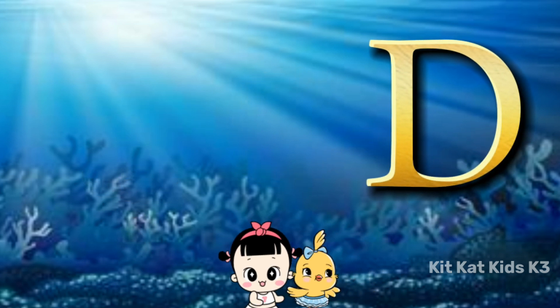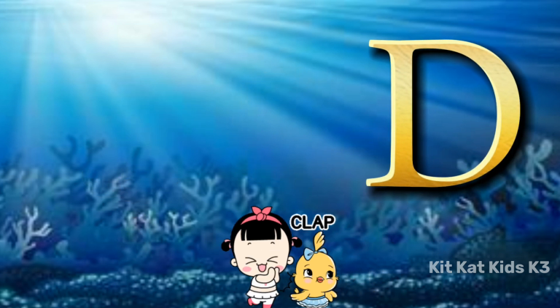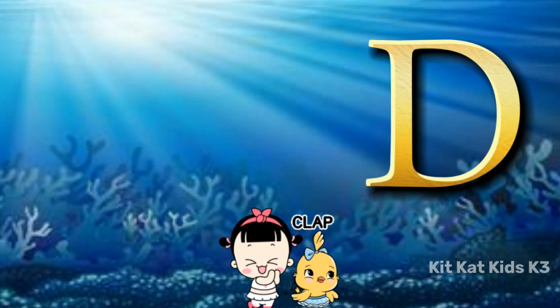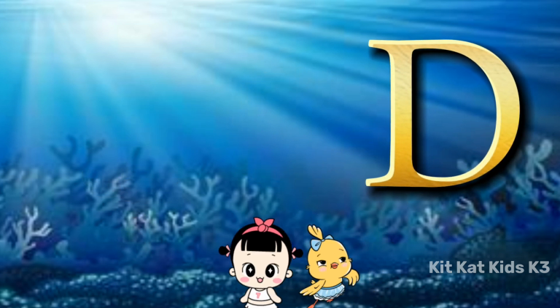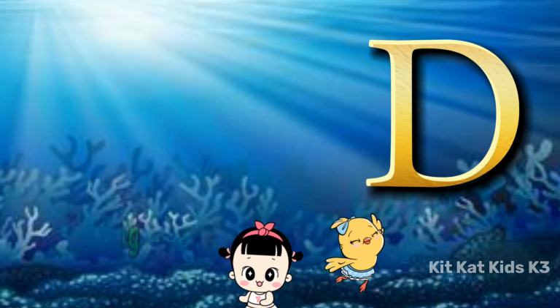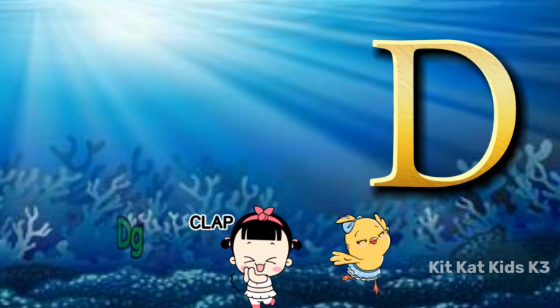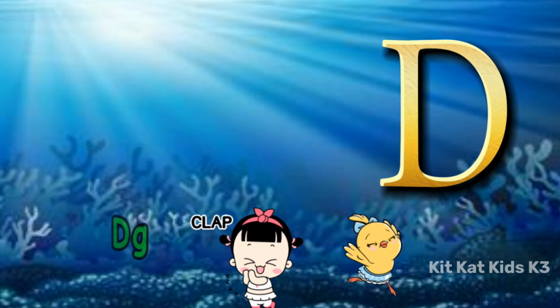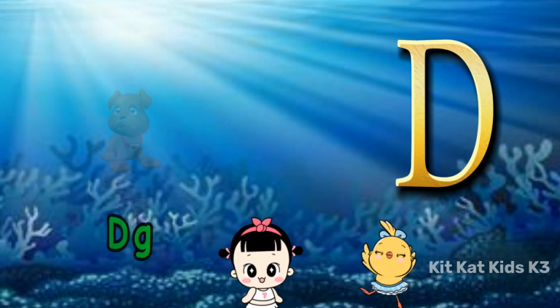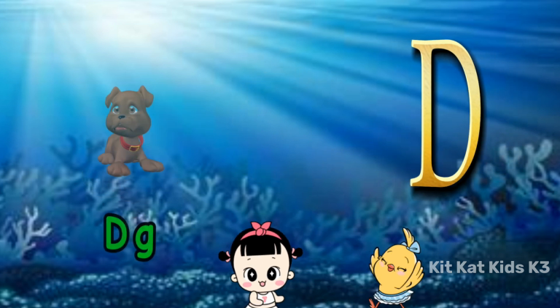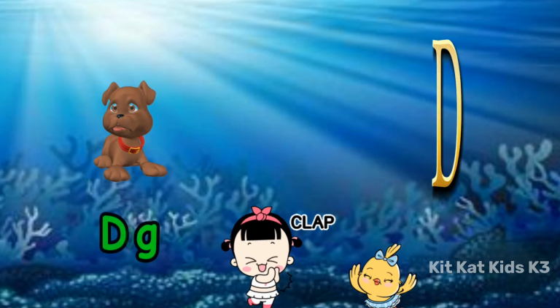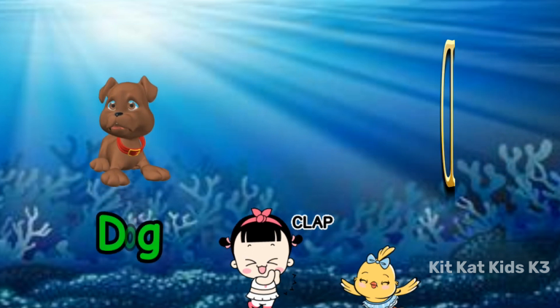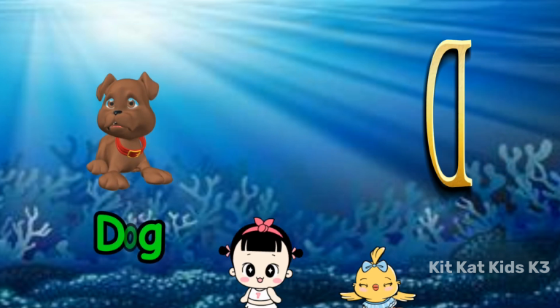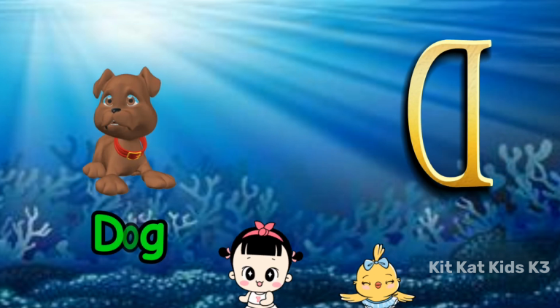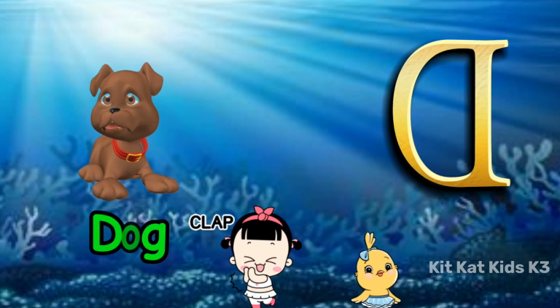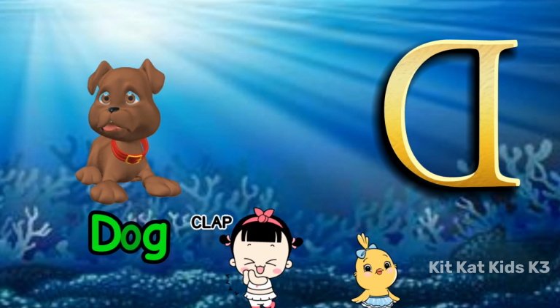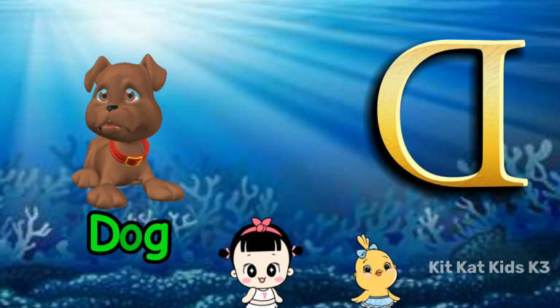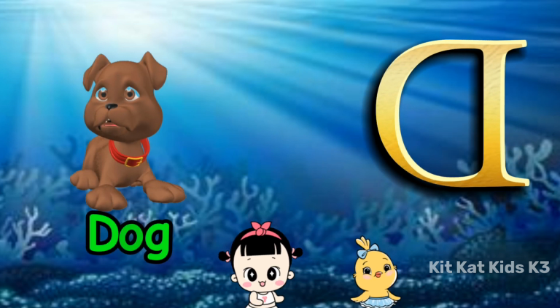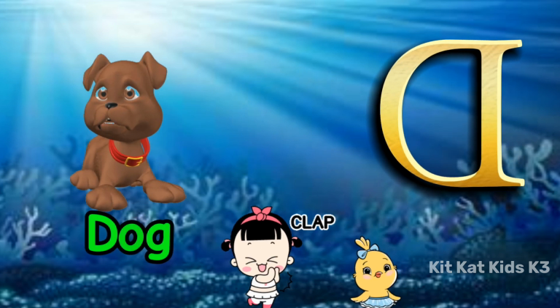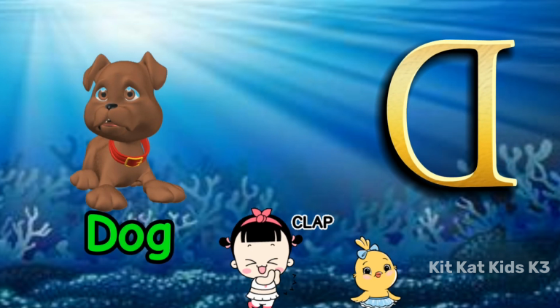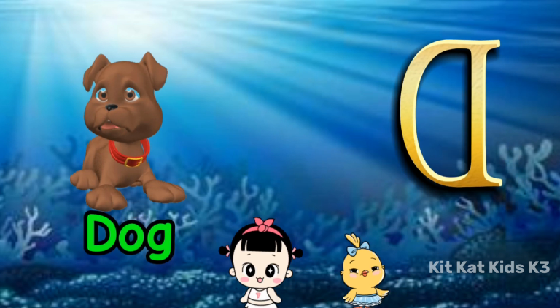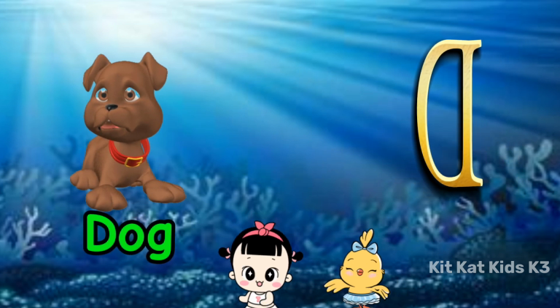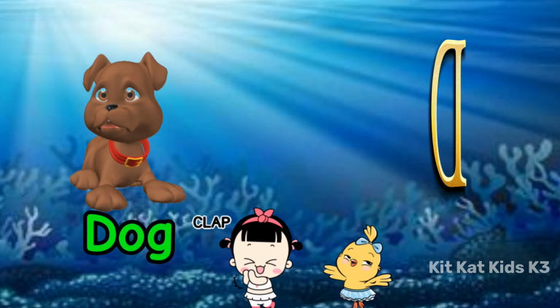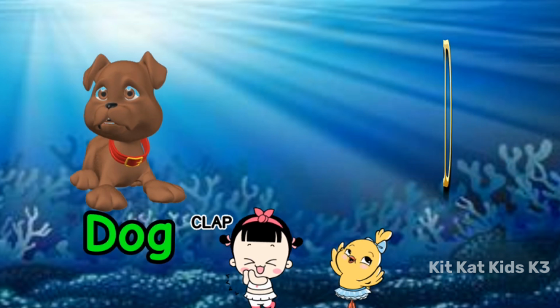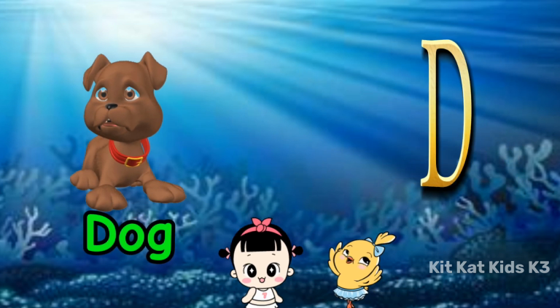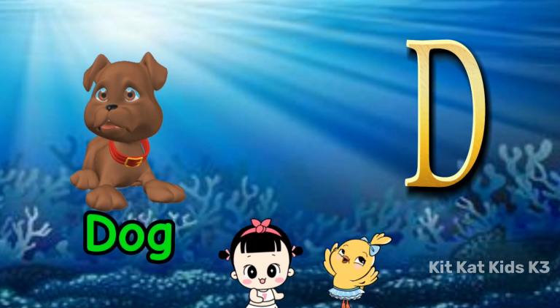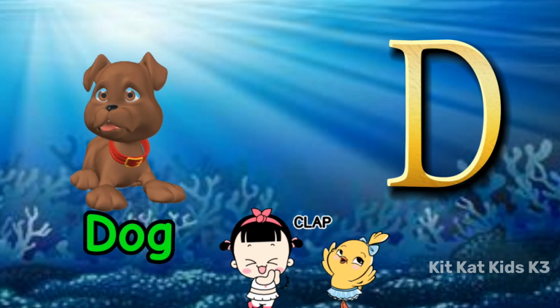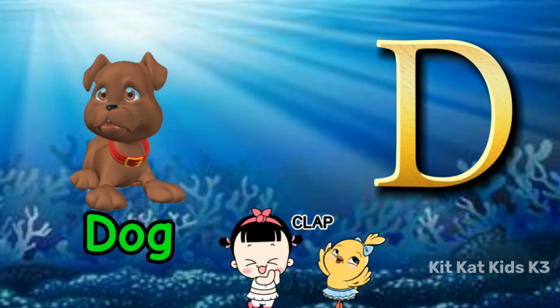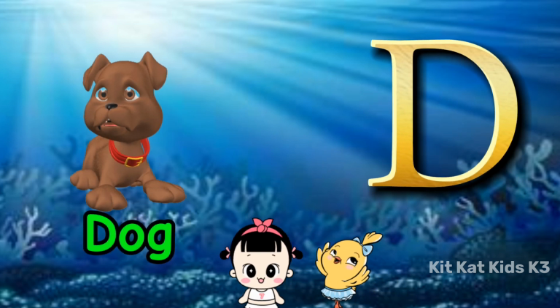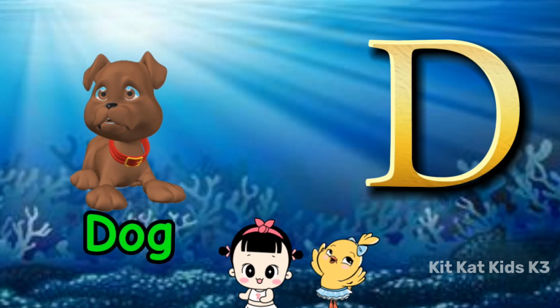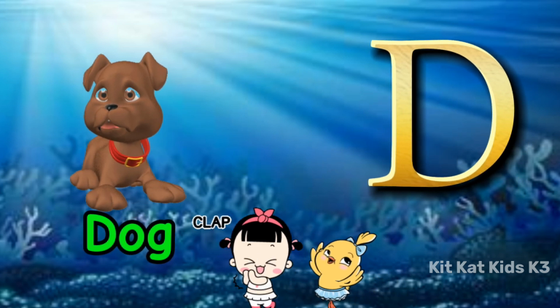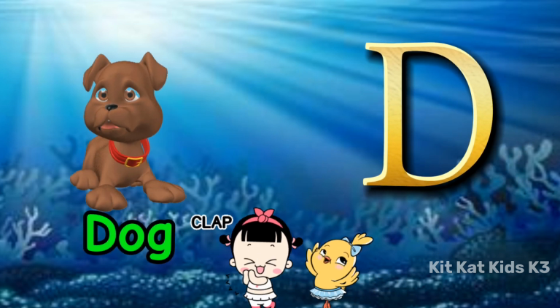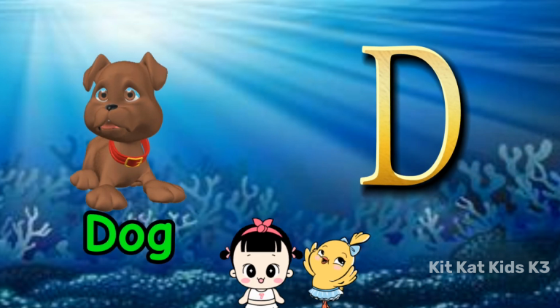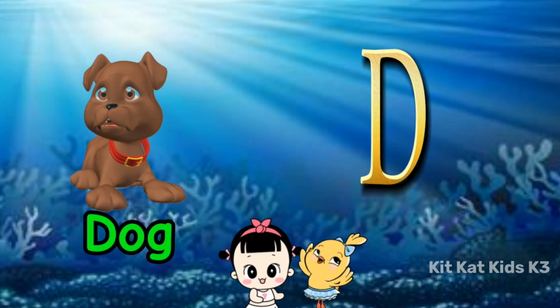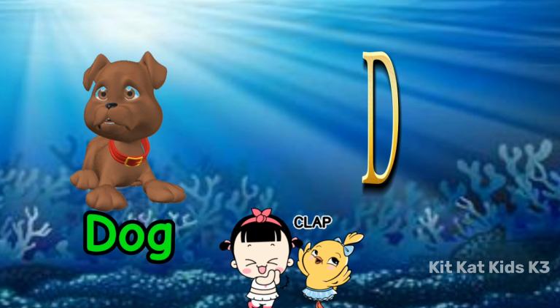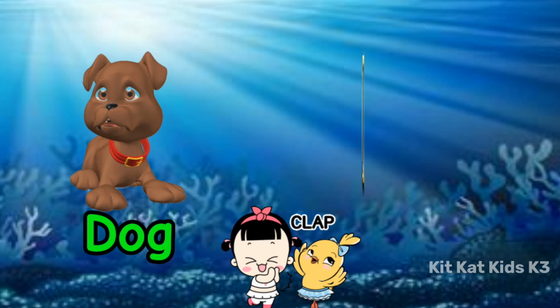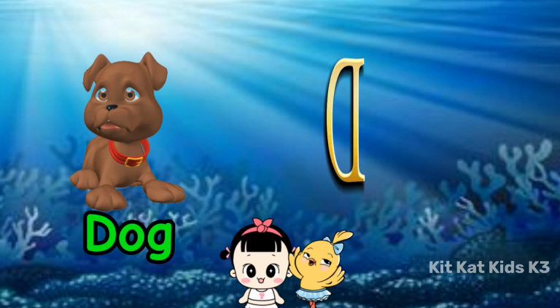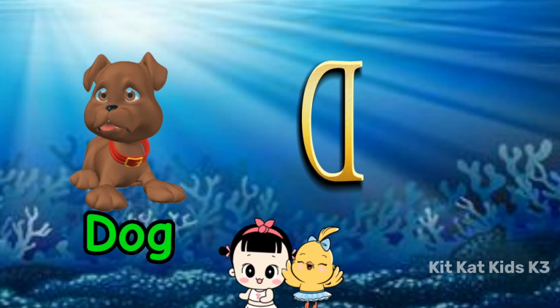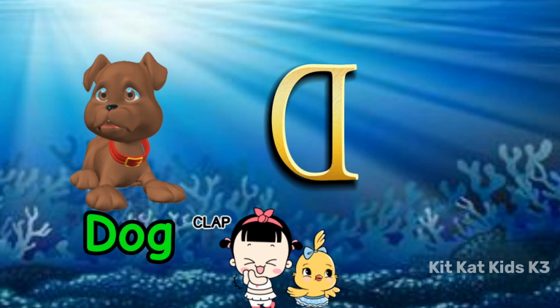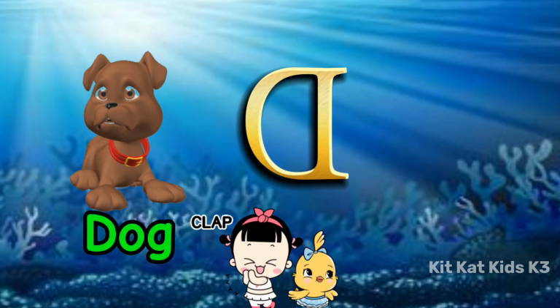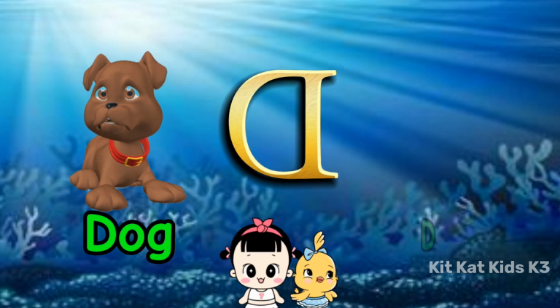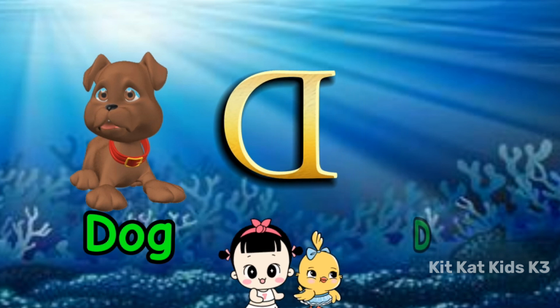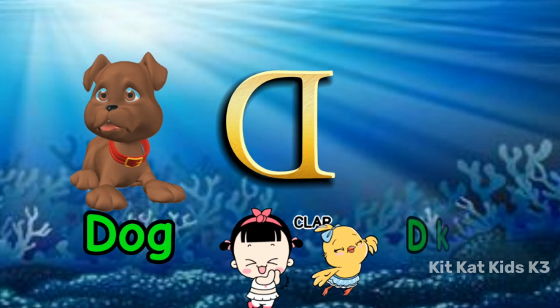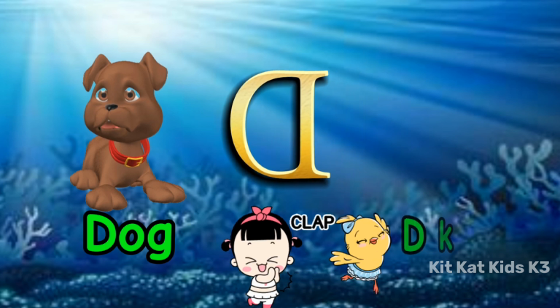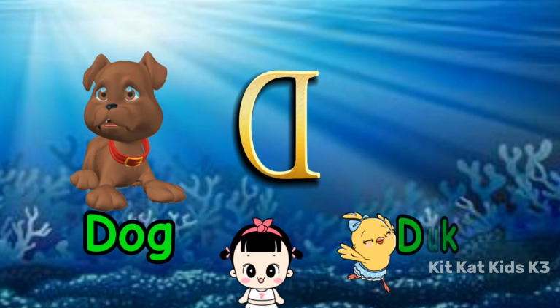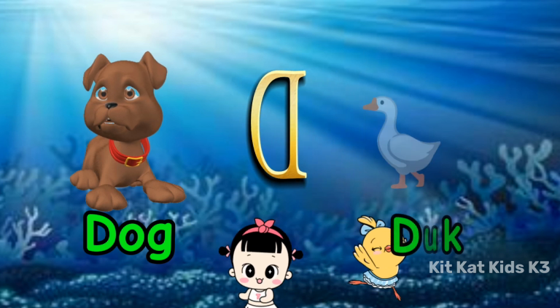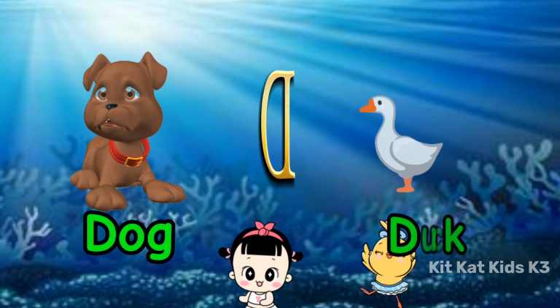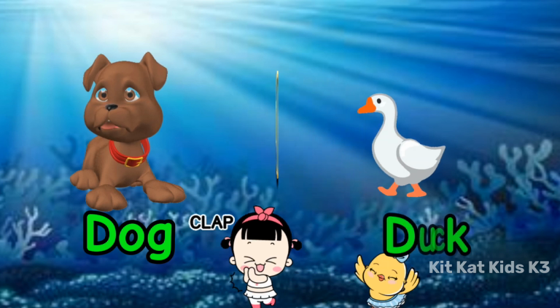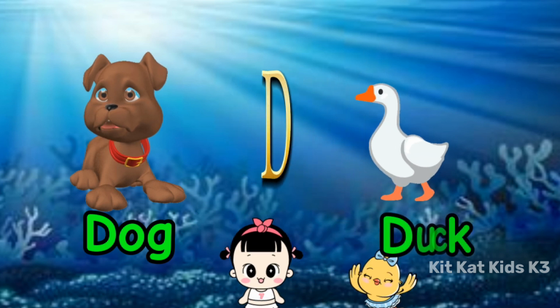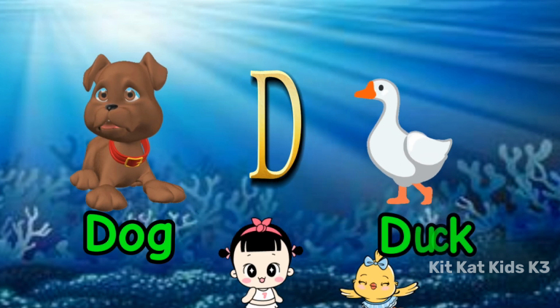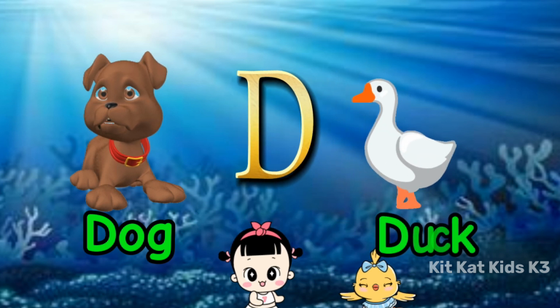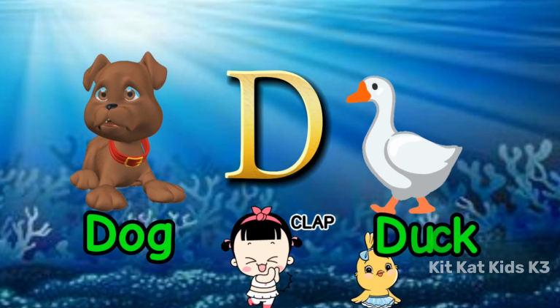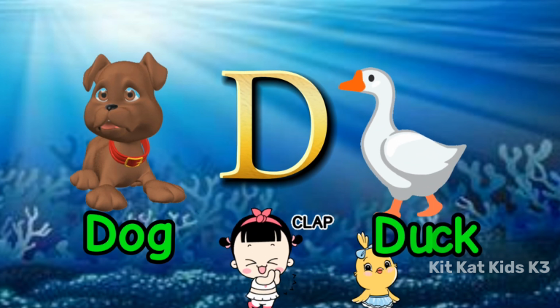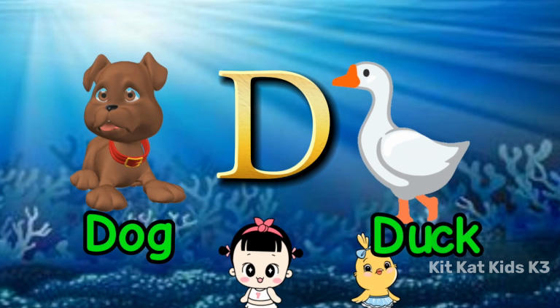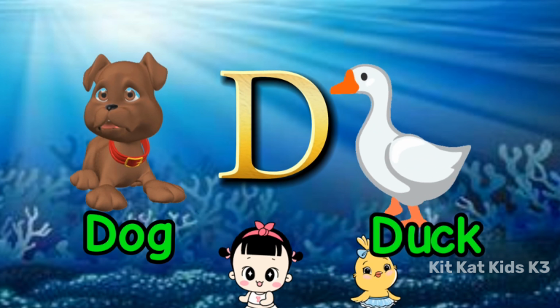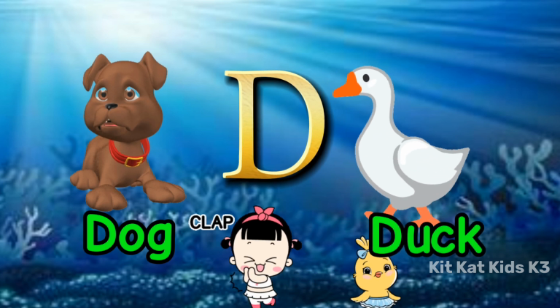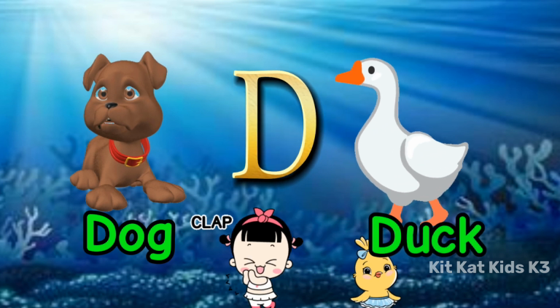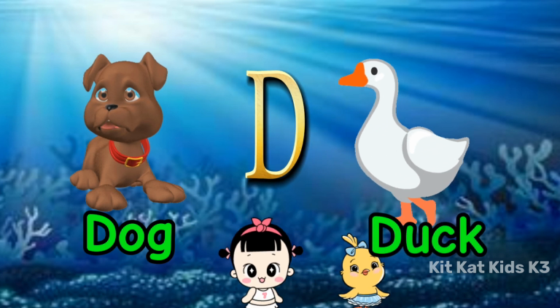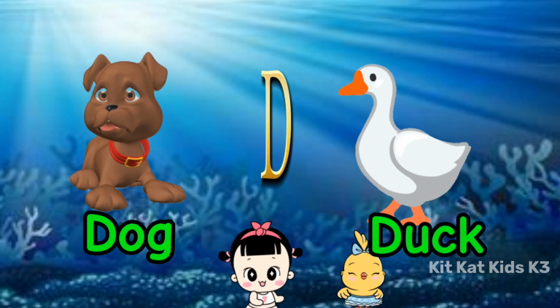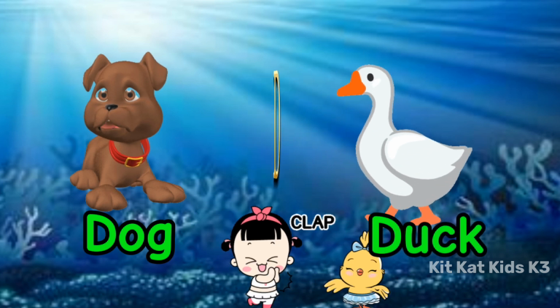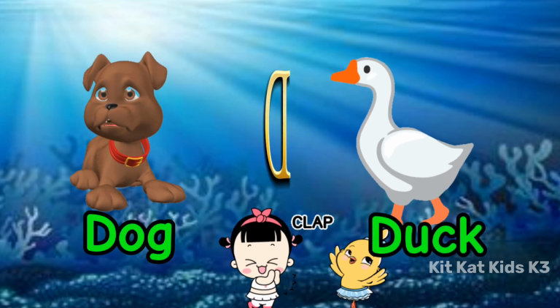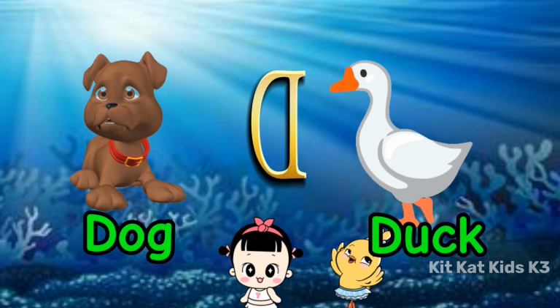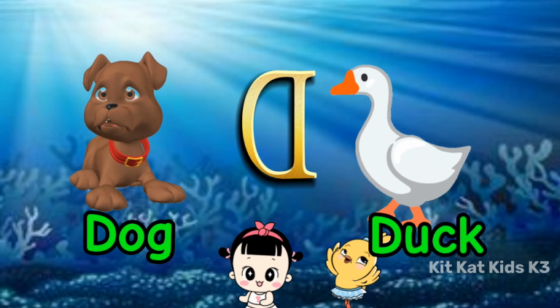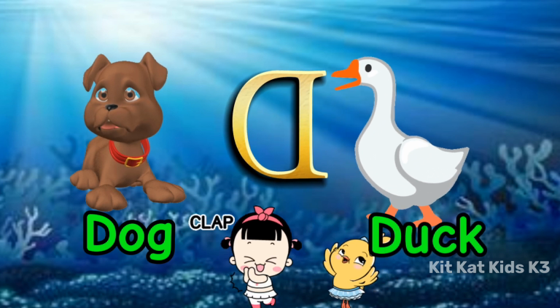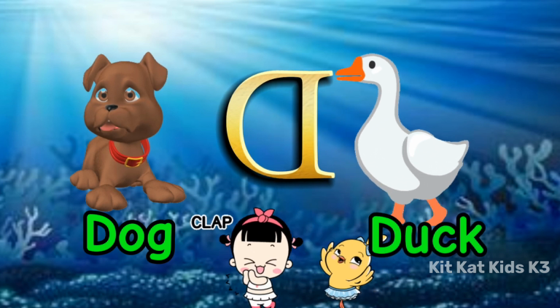D is for dog, loyal and true. D is for duck, with feathers bright blue.